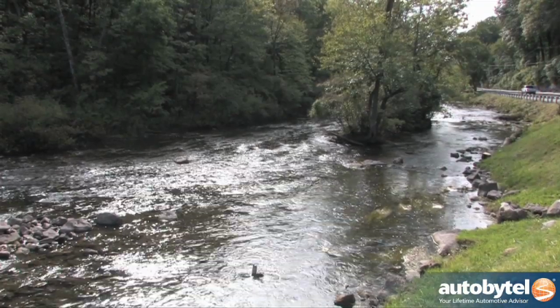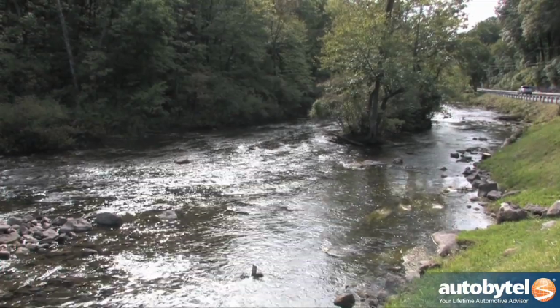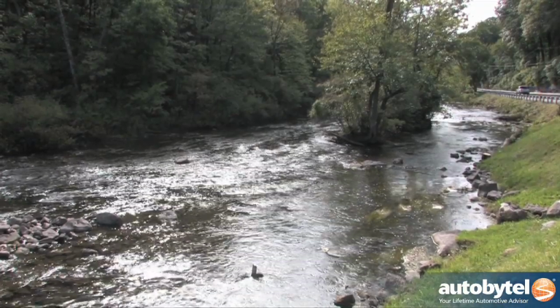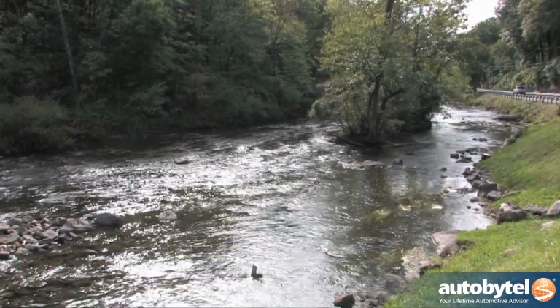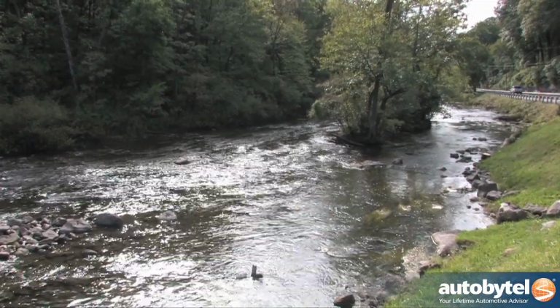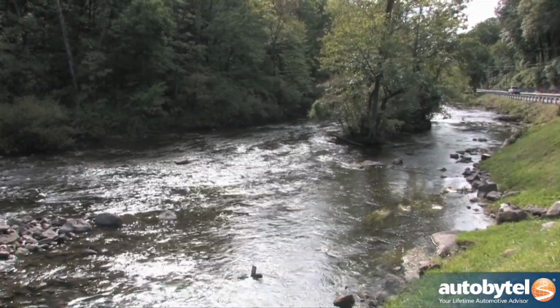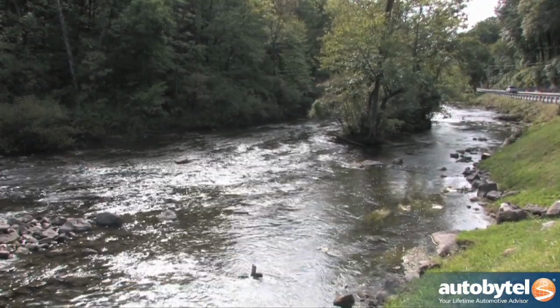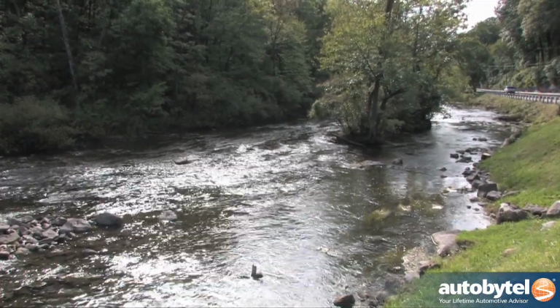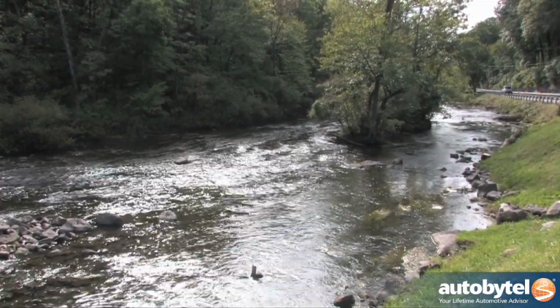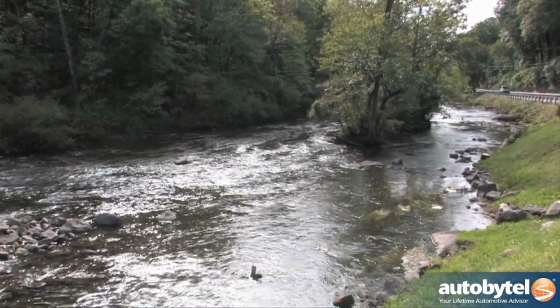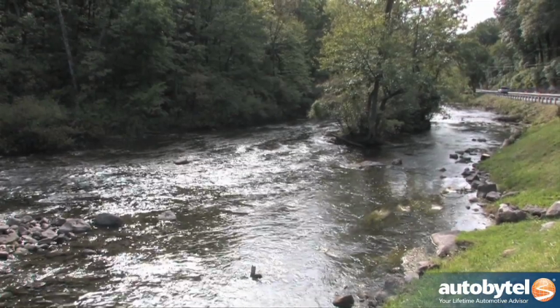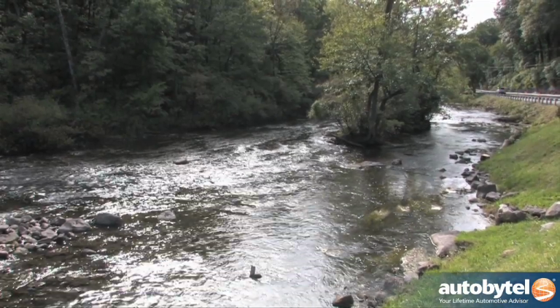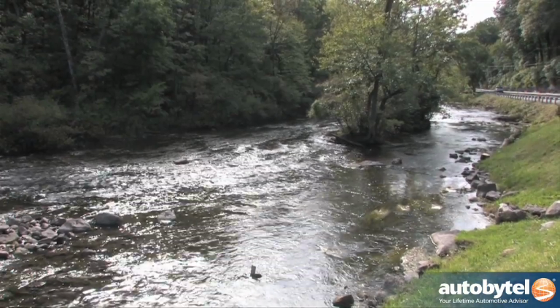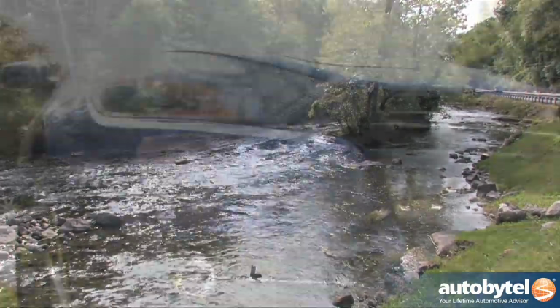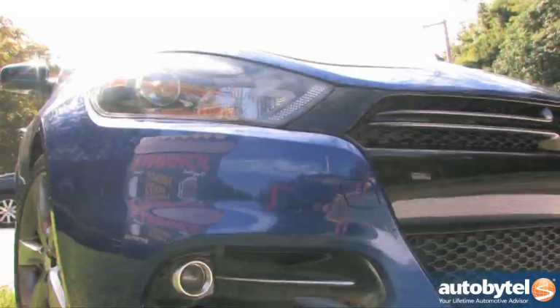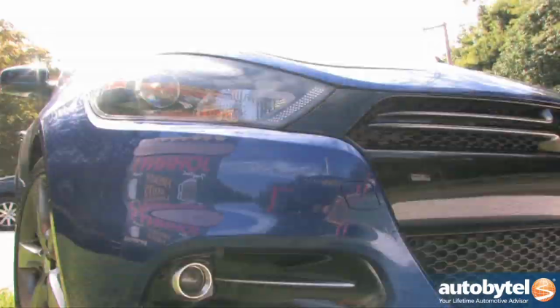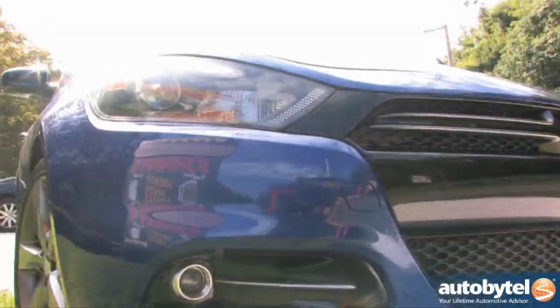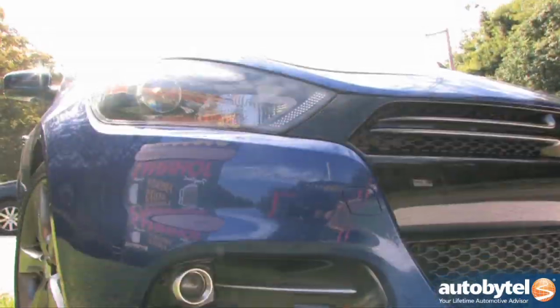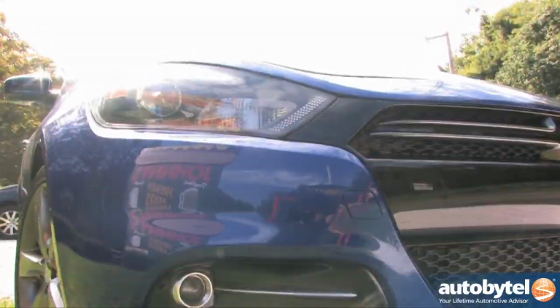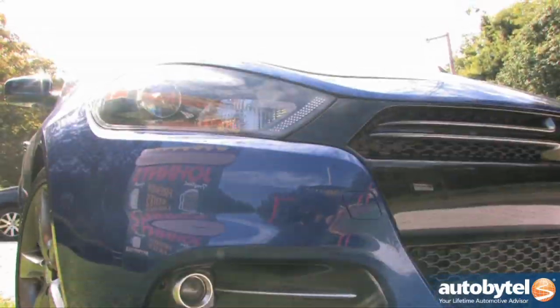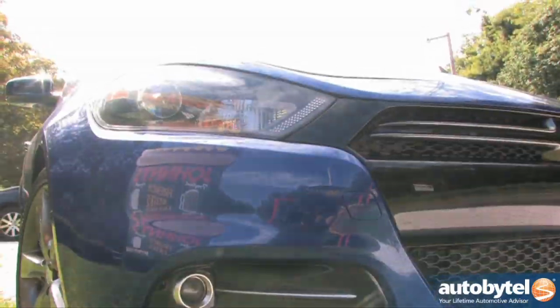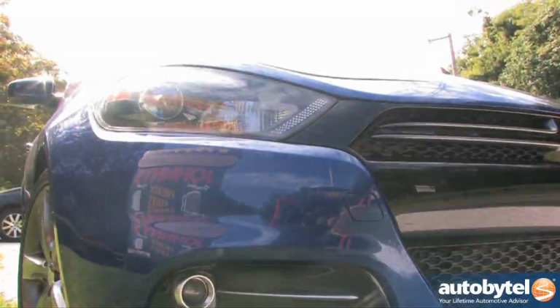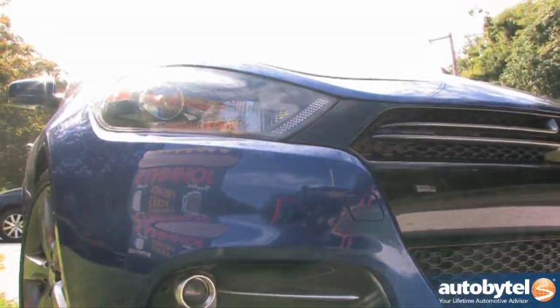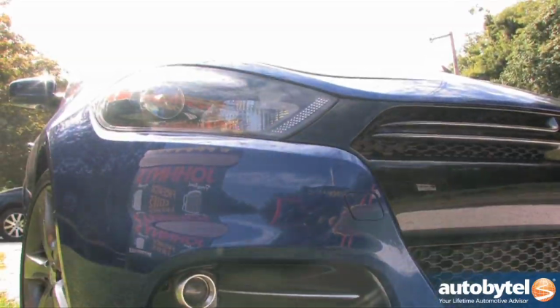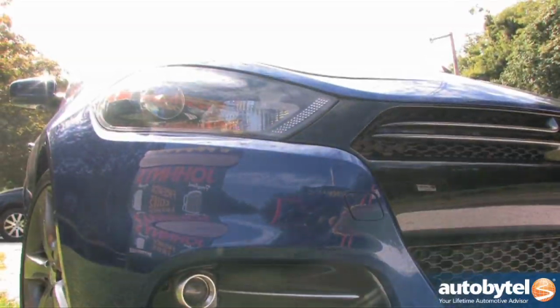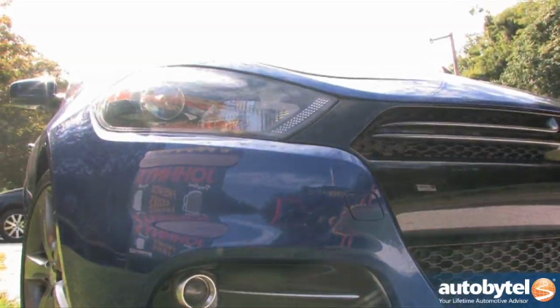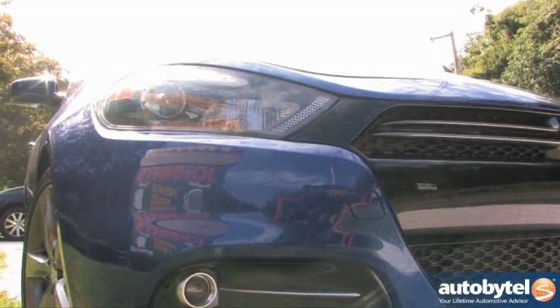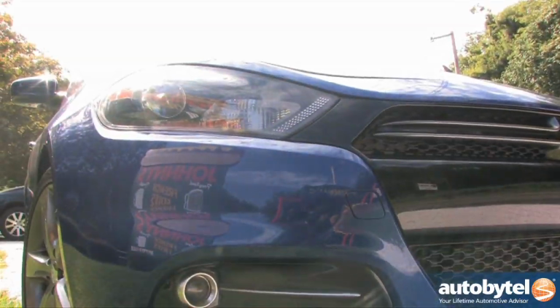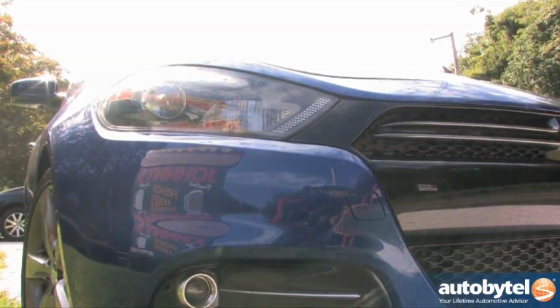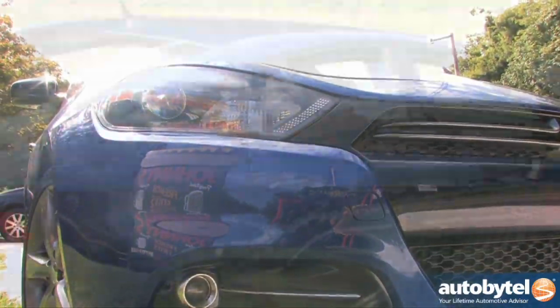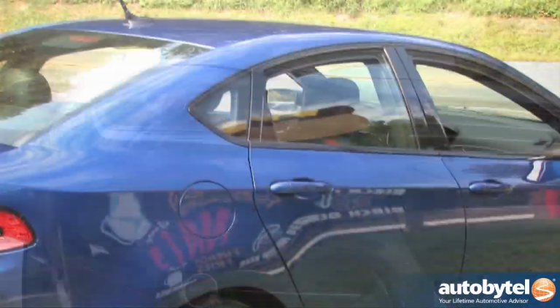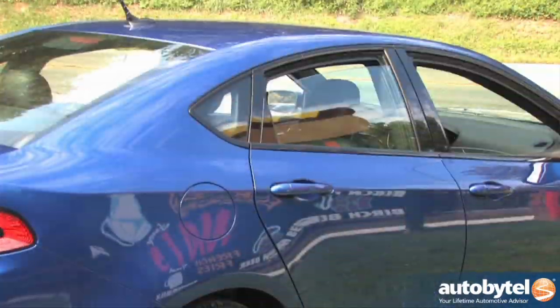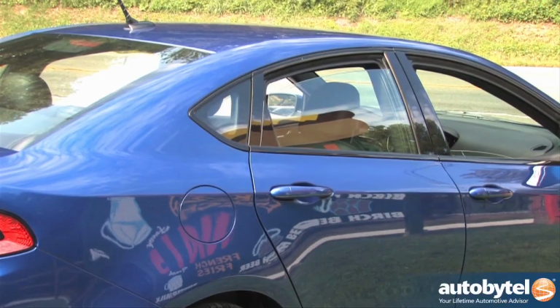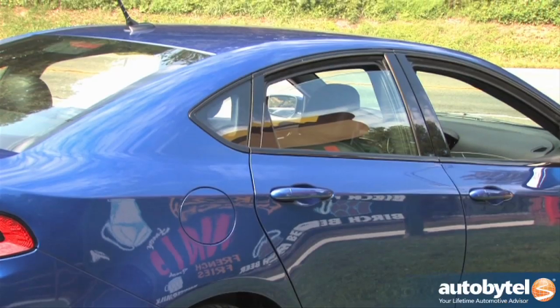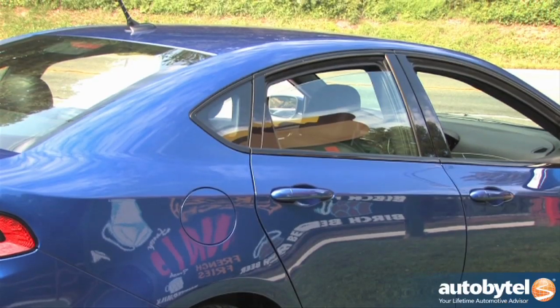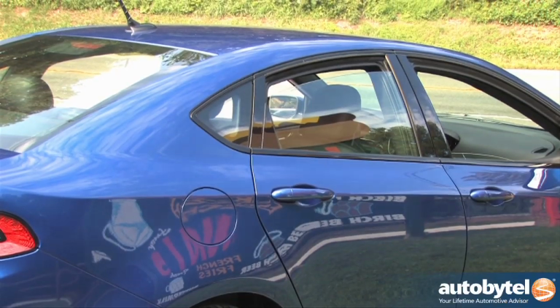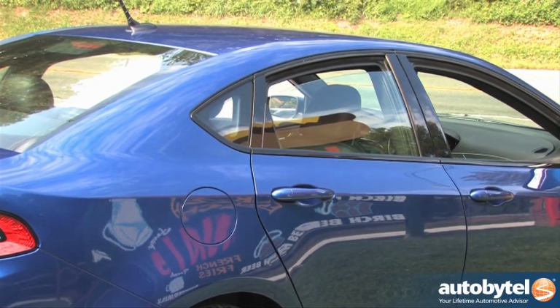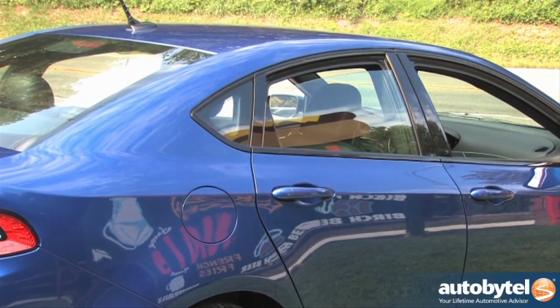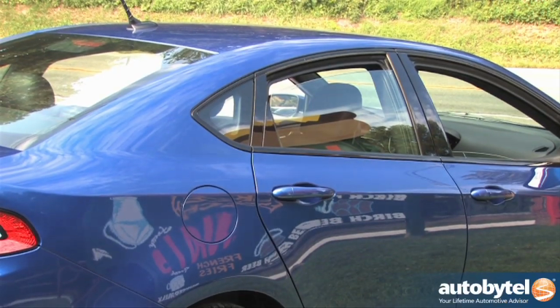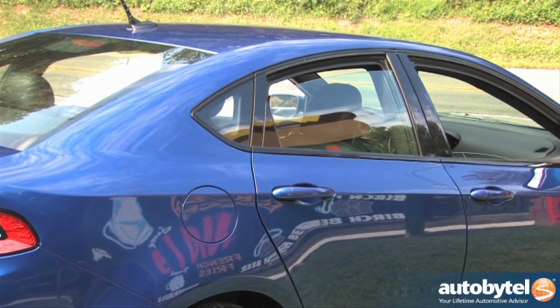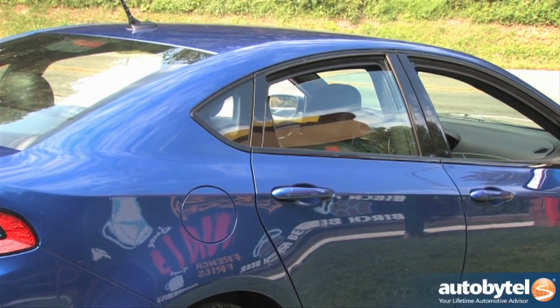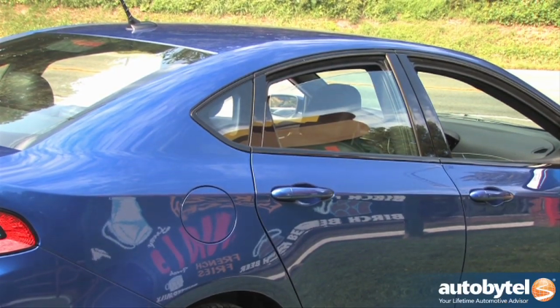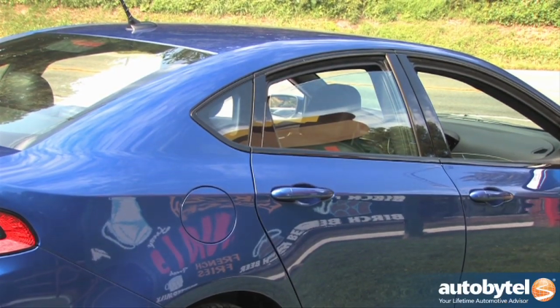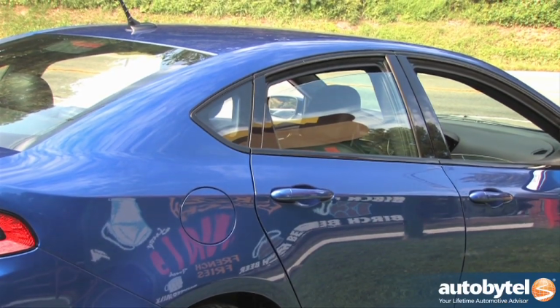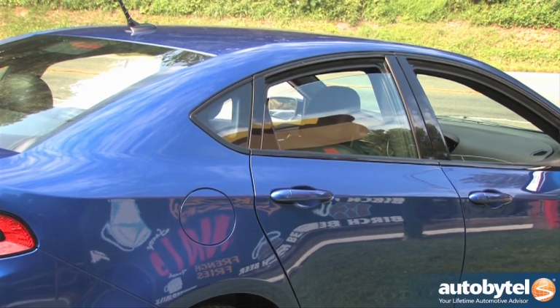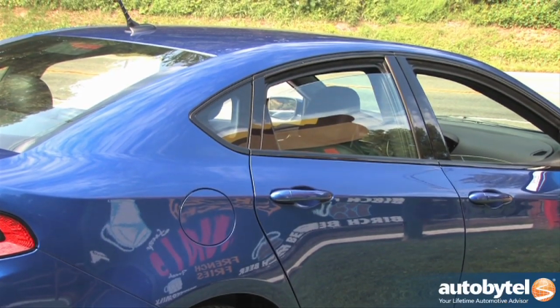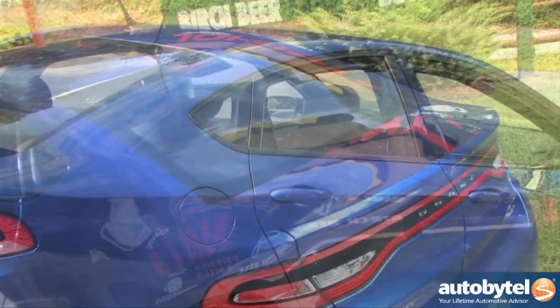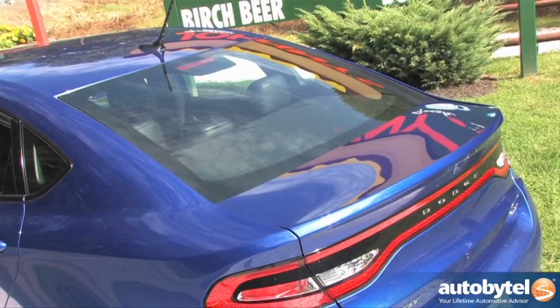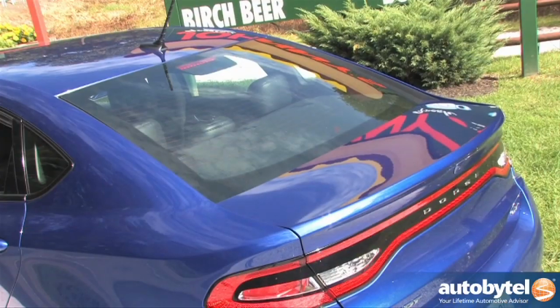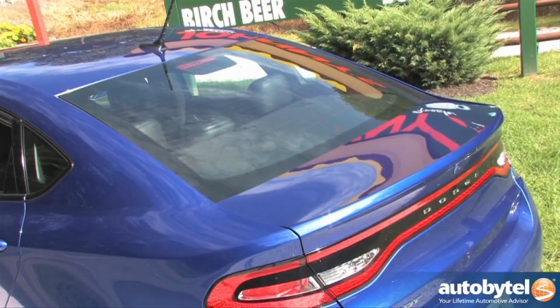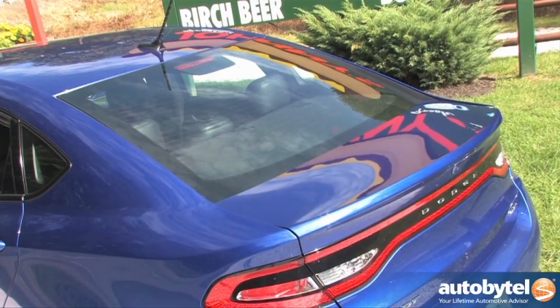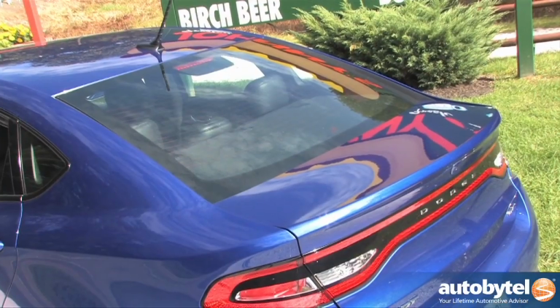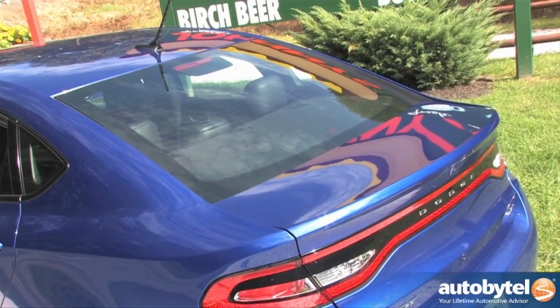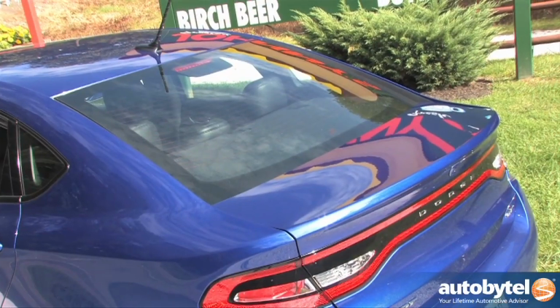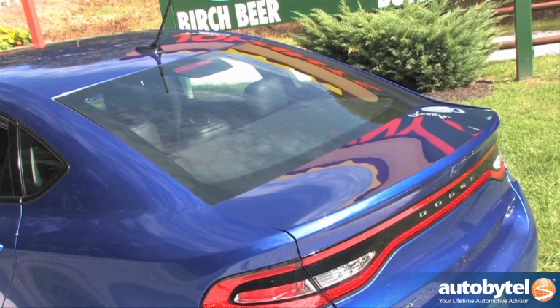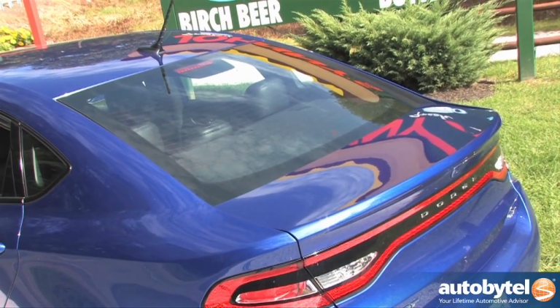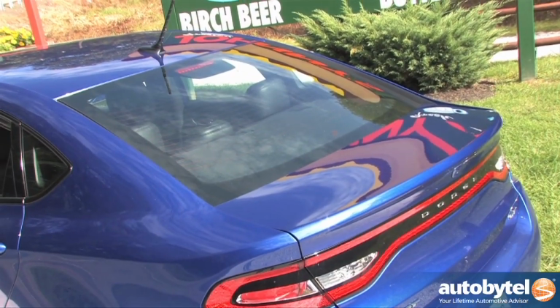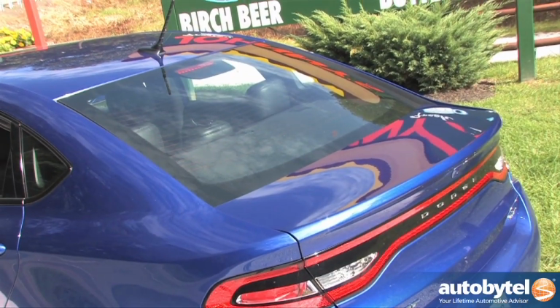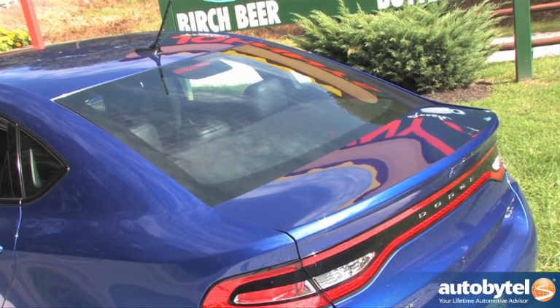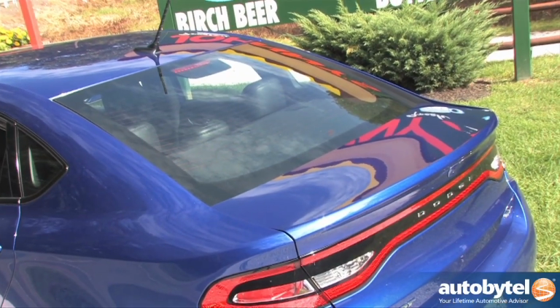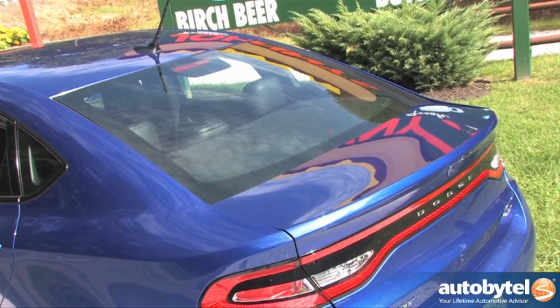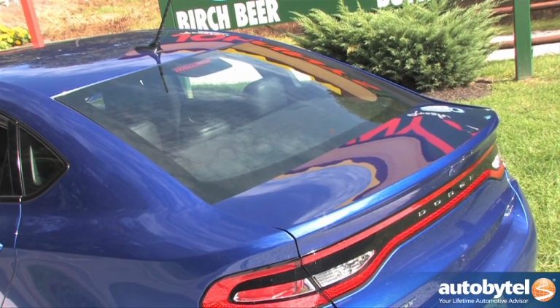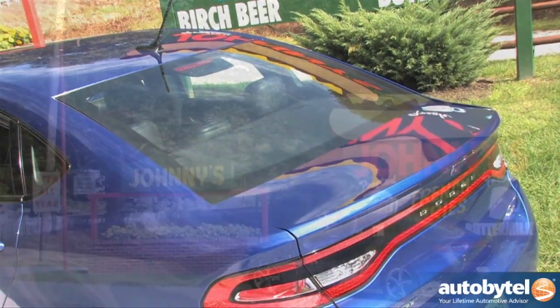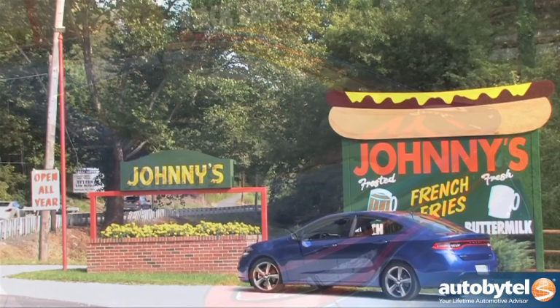The 28S option package also includes a sport-tuned suspension with frequency damping shocks and the LED racetrack tail lamps.